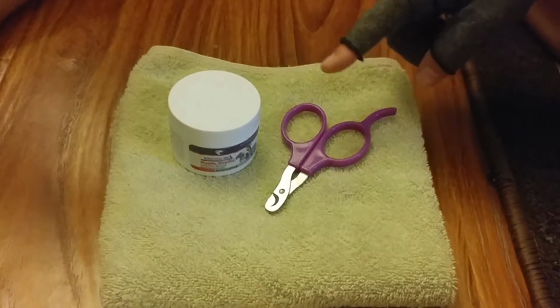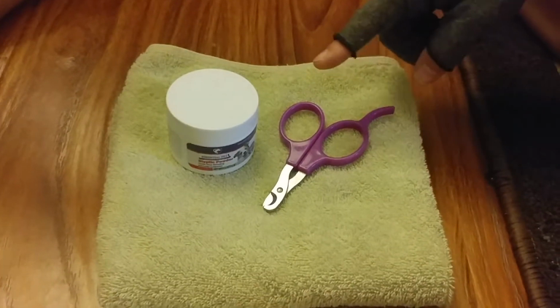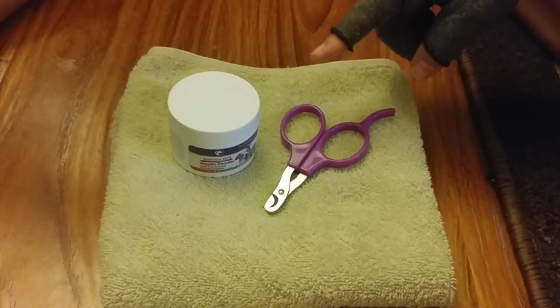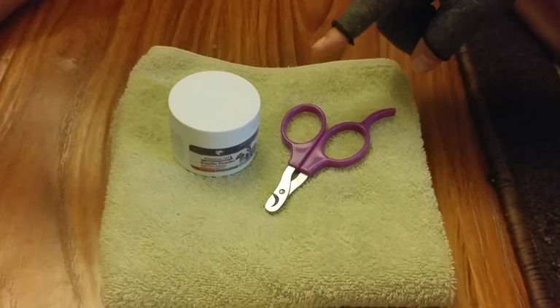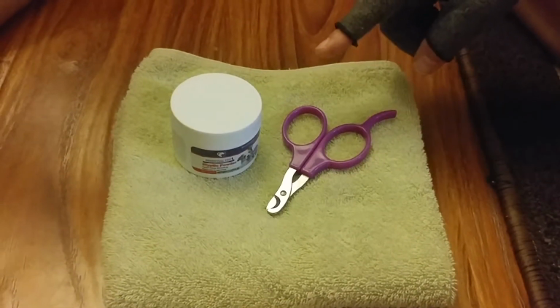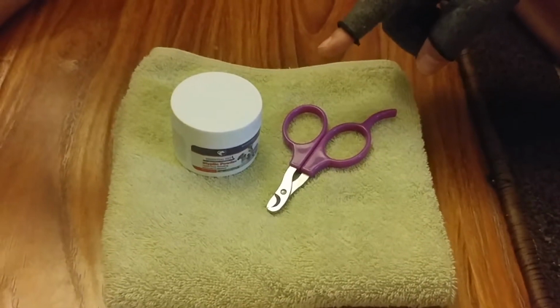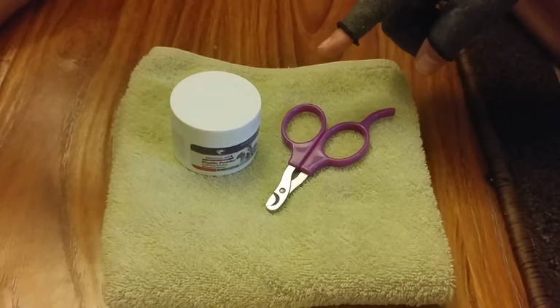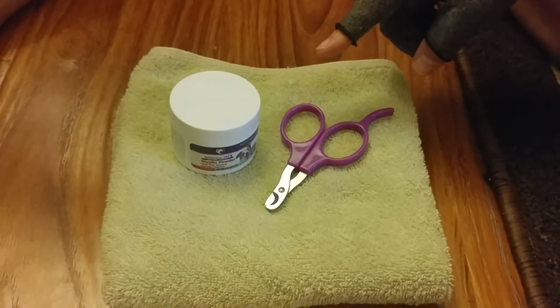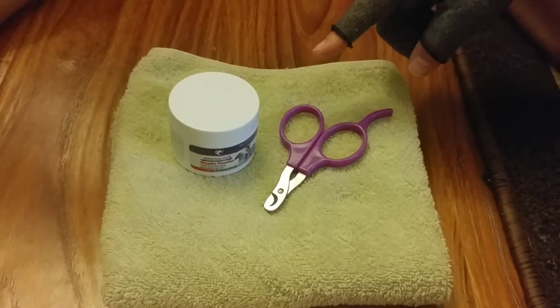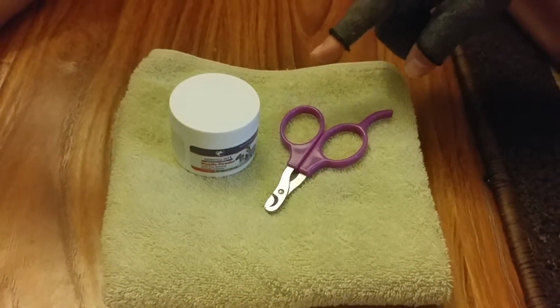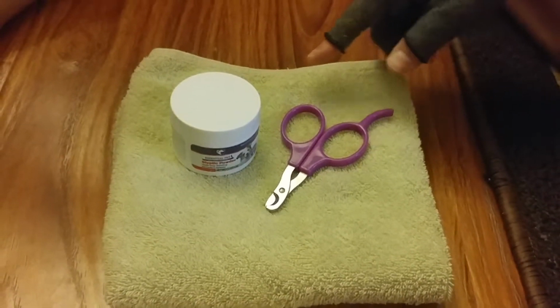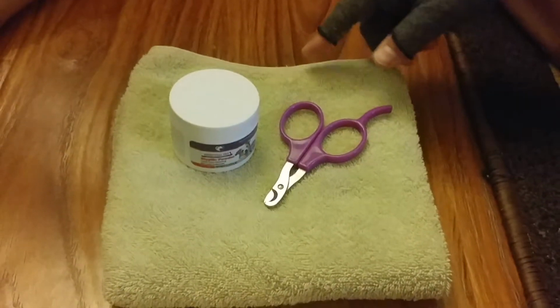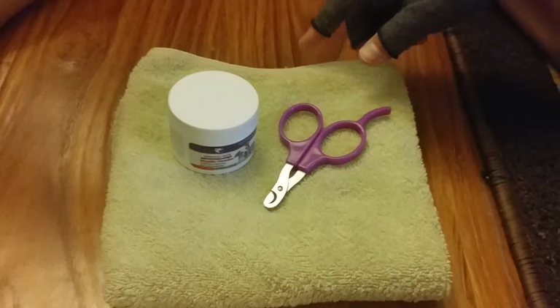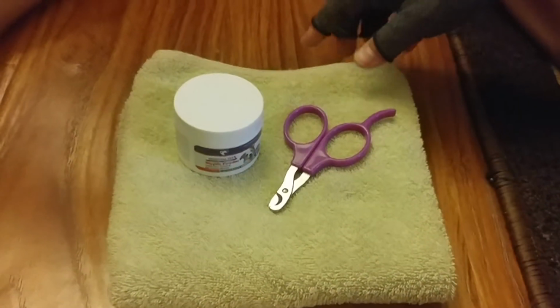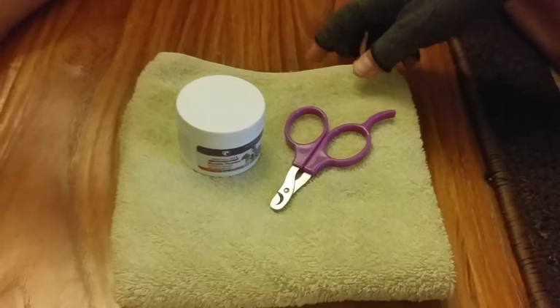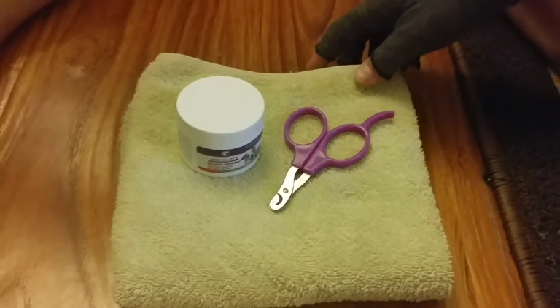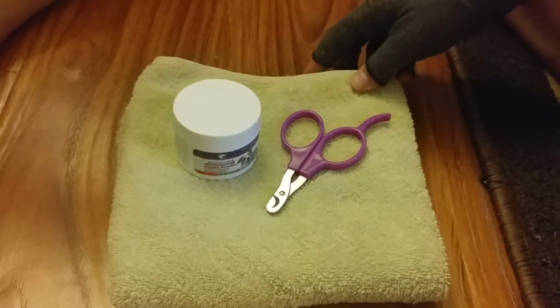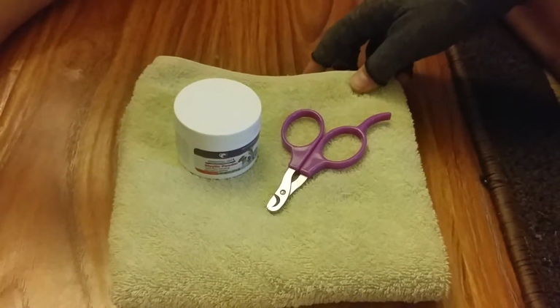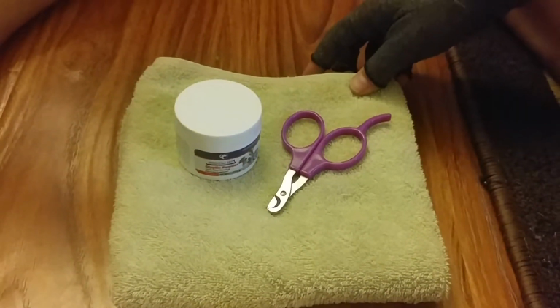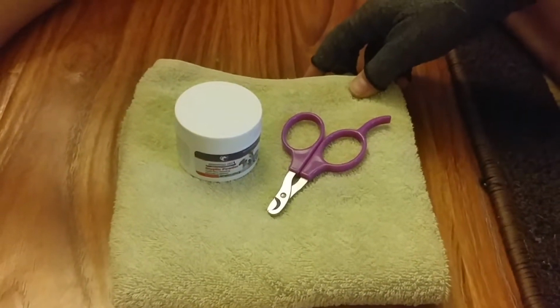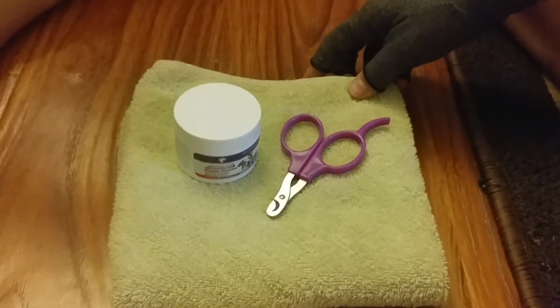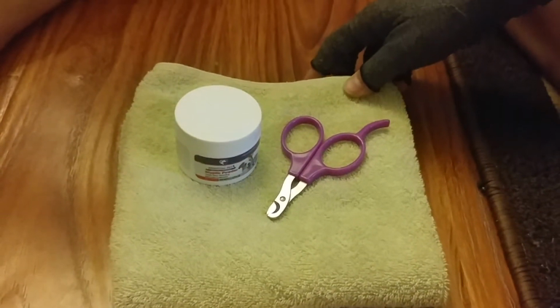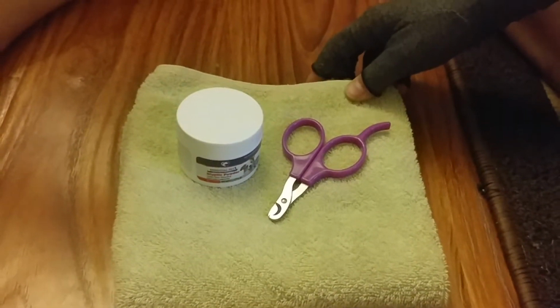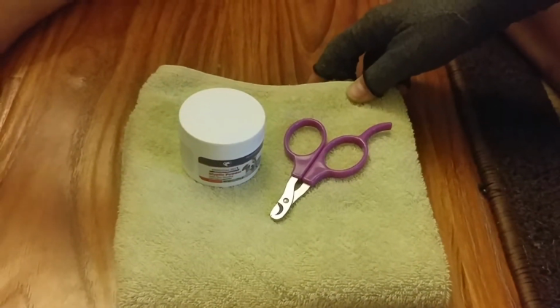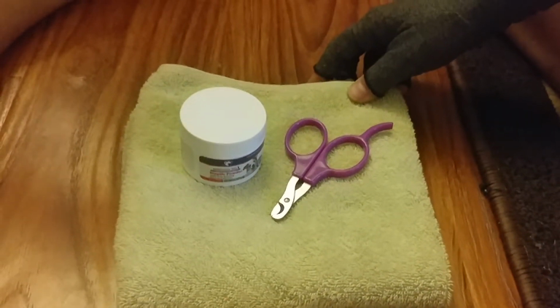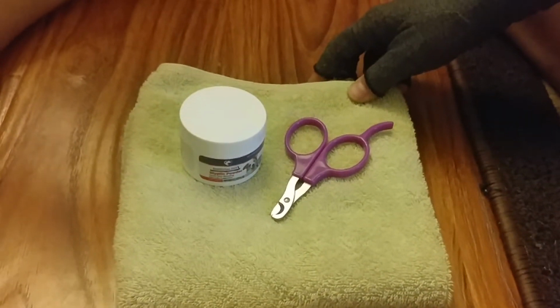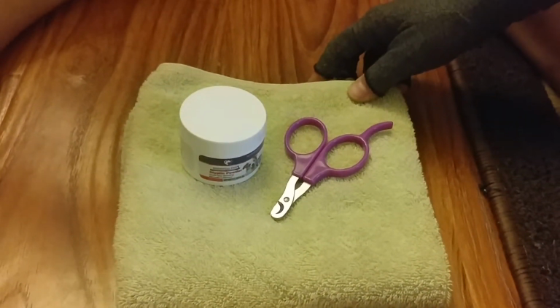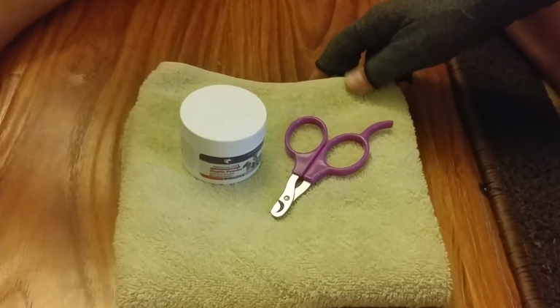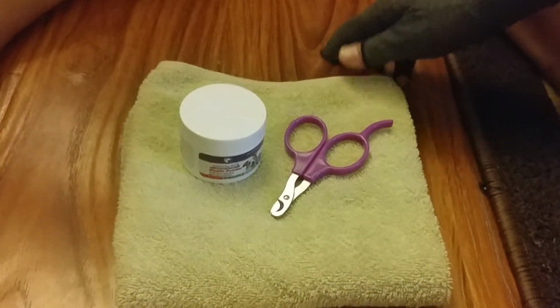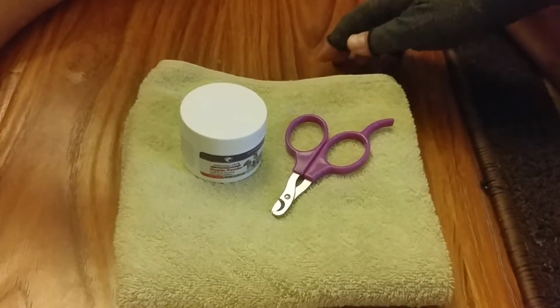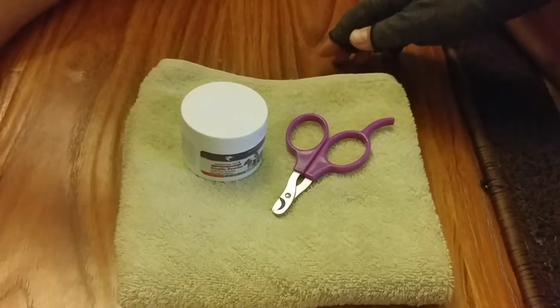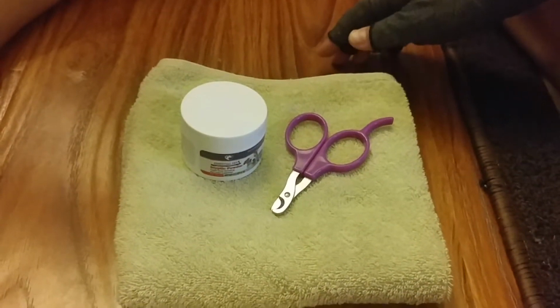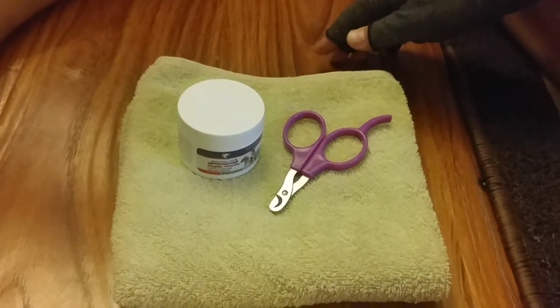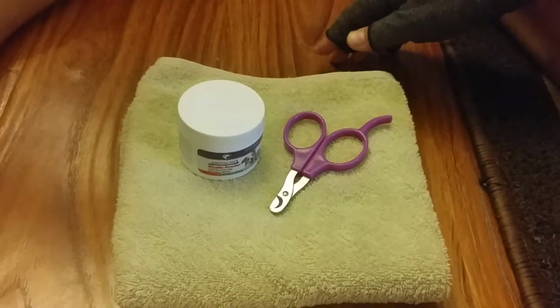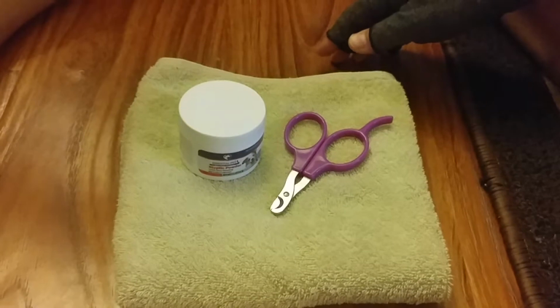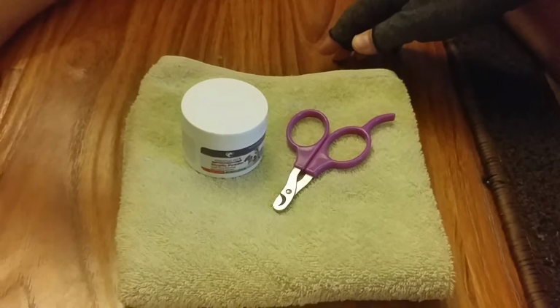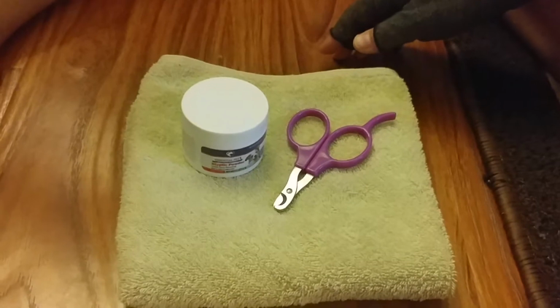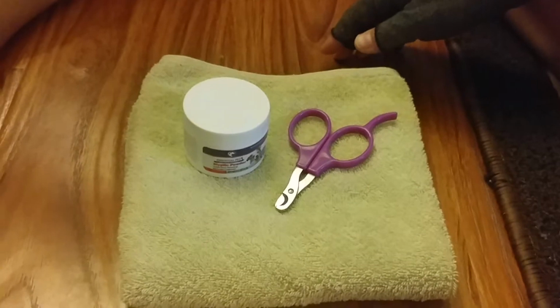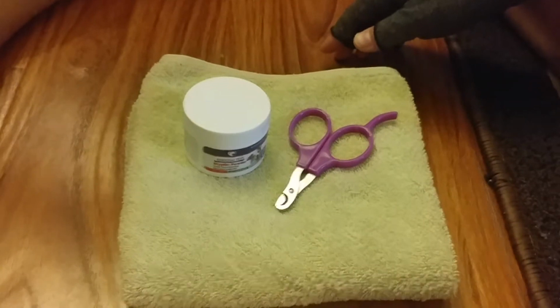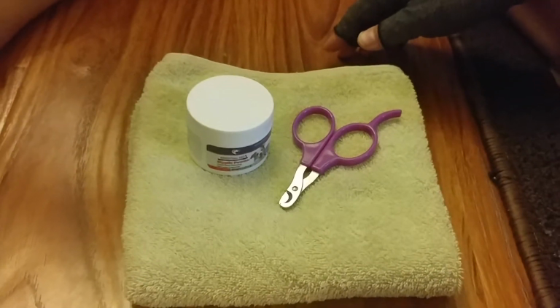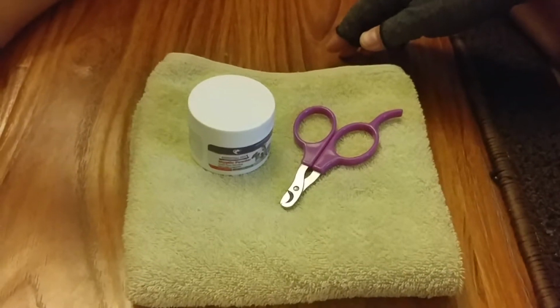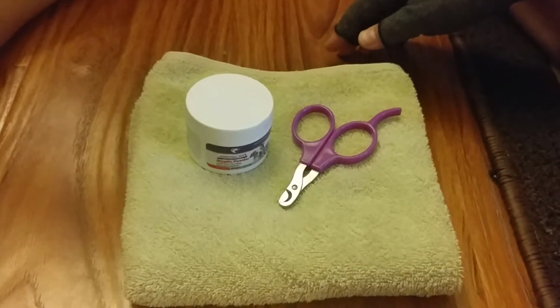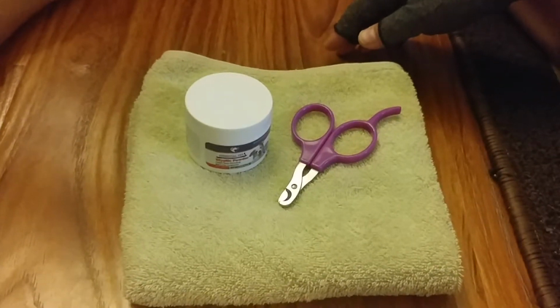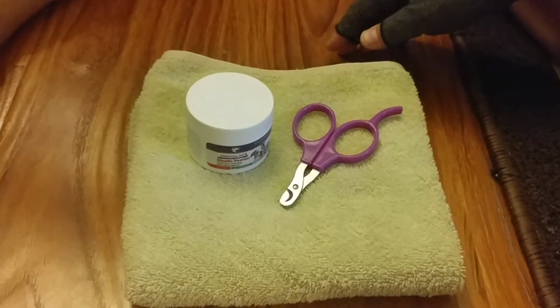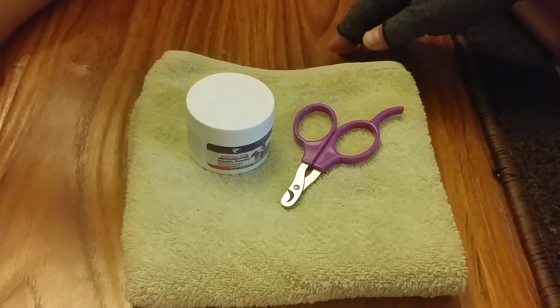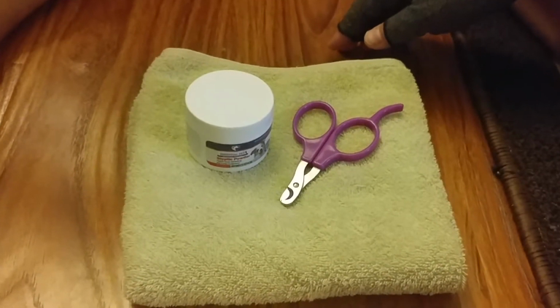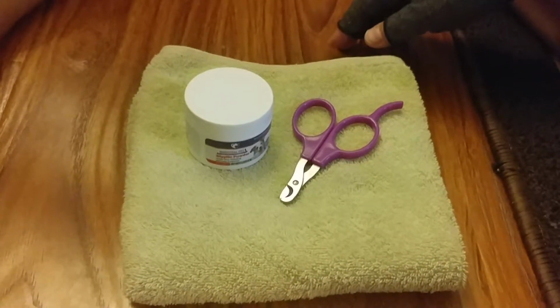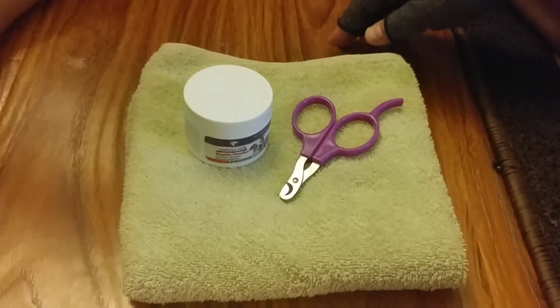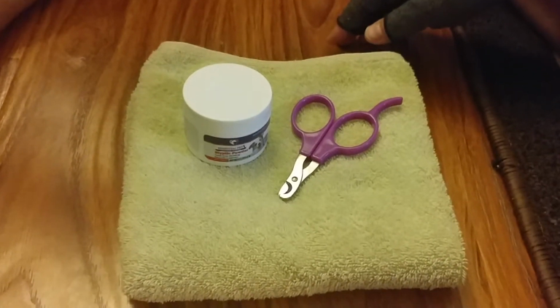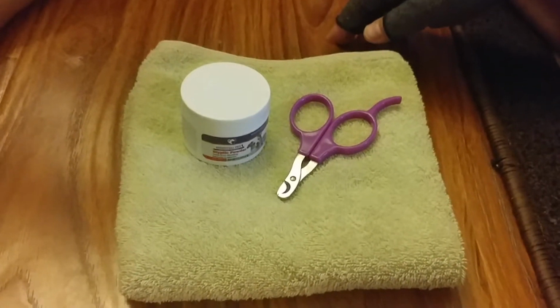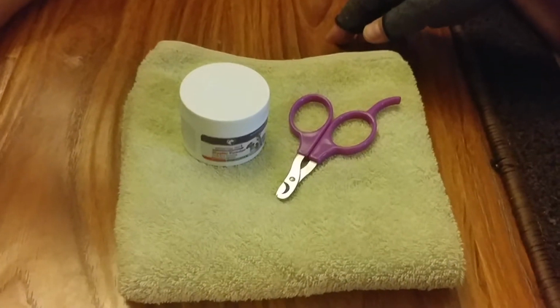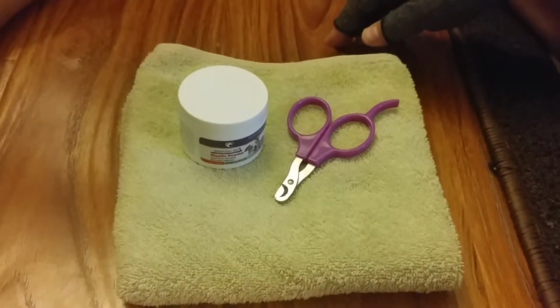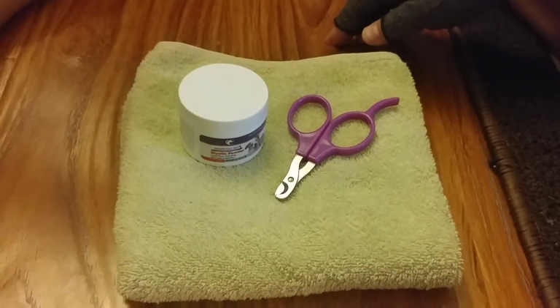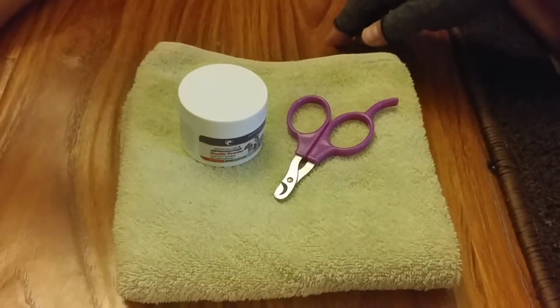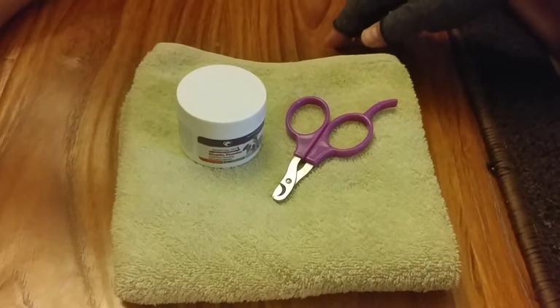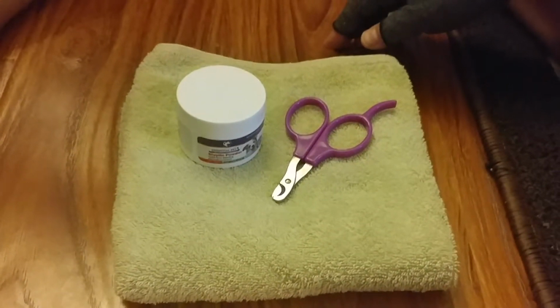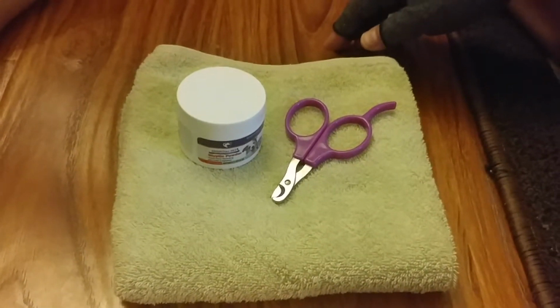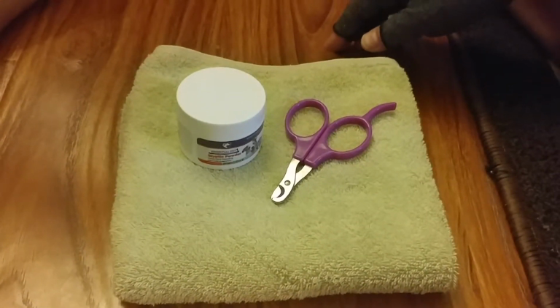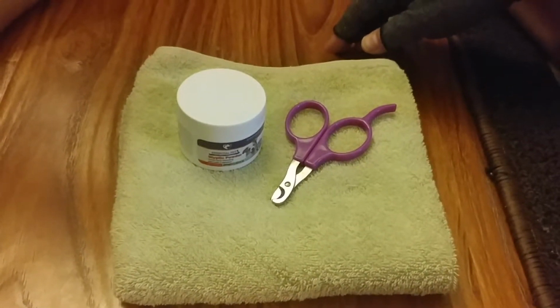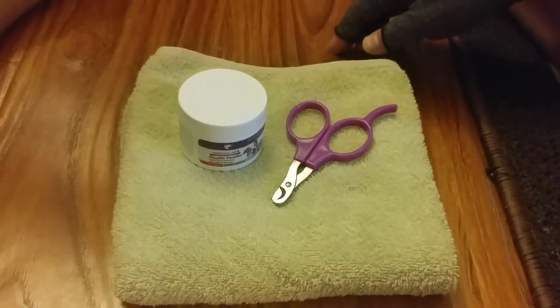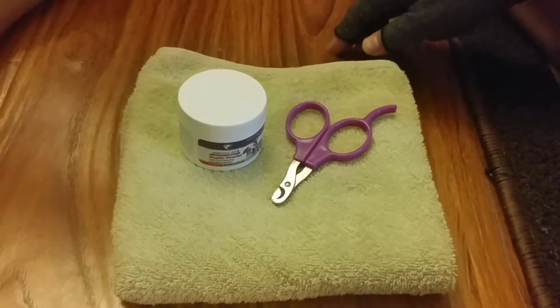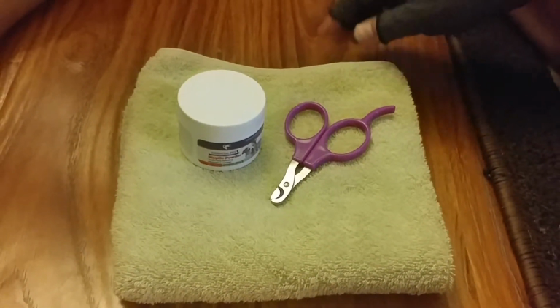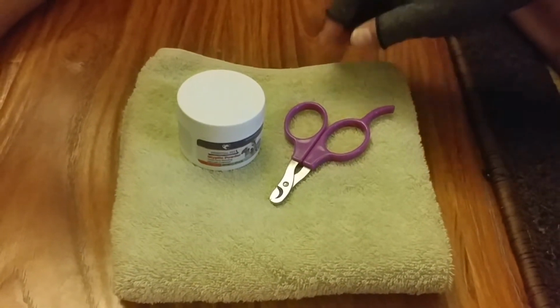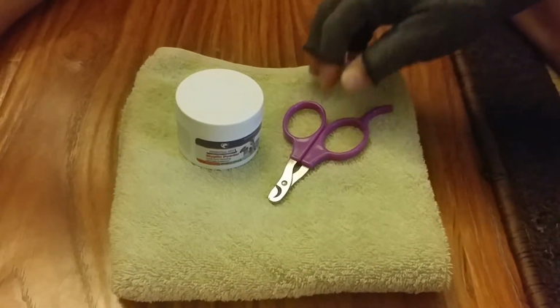First, you have to prepare. If you want to cut the guinea pig's nails, you need clippers. You can get the clippers from a pet store.